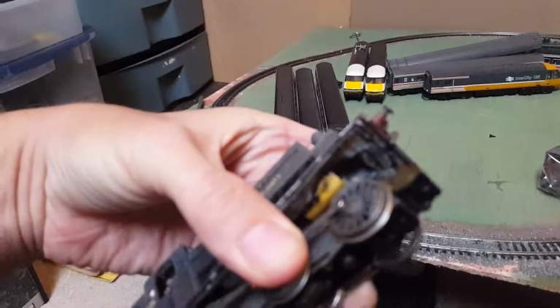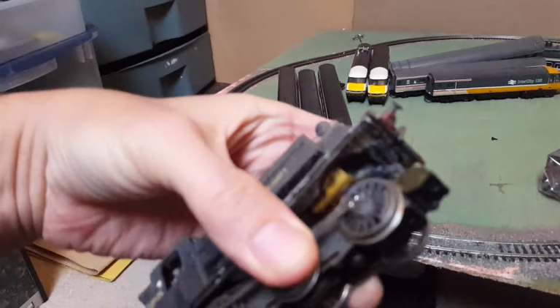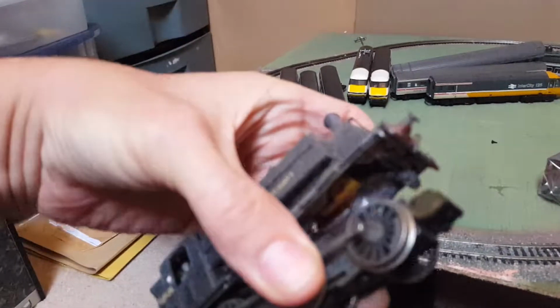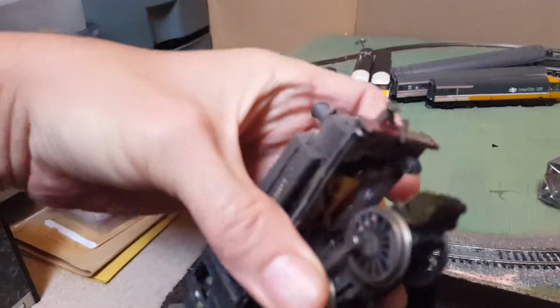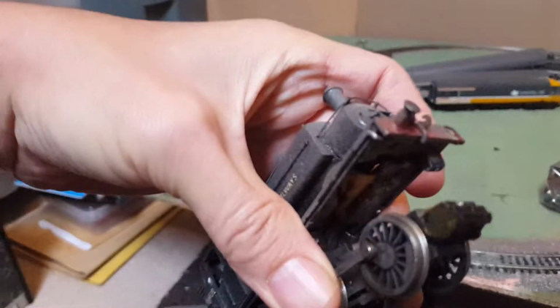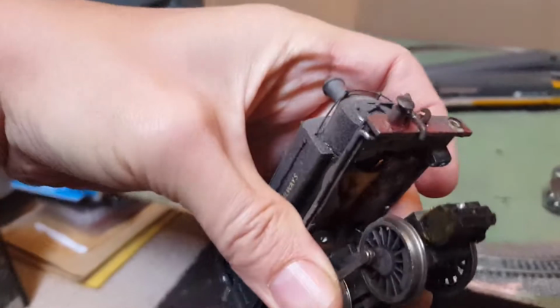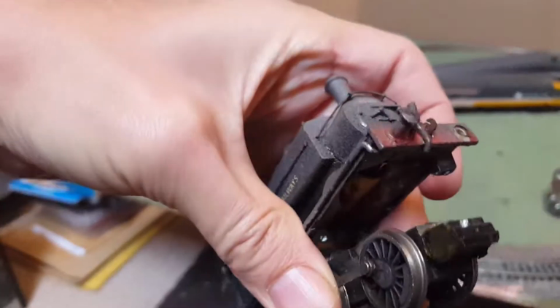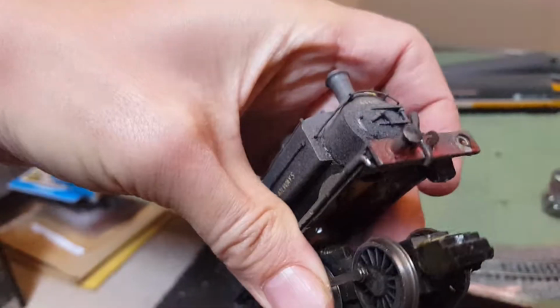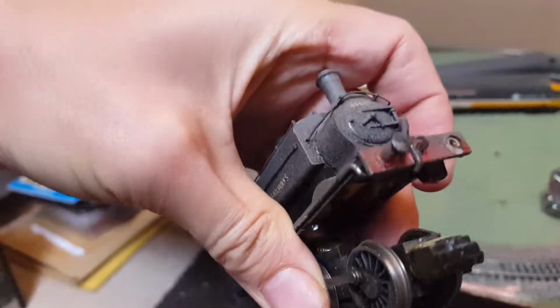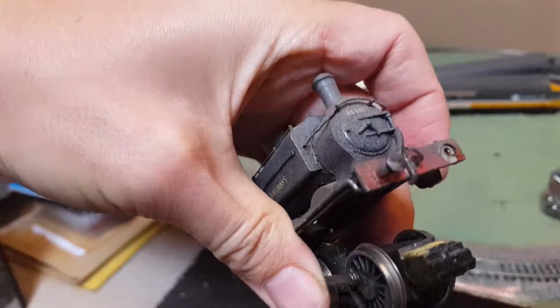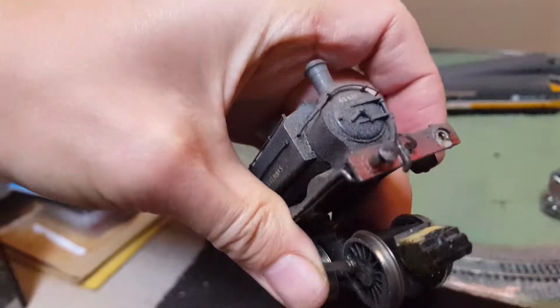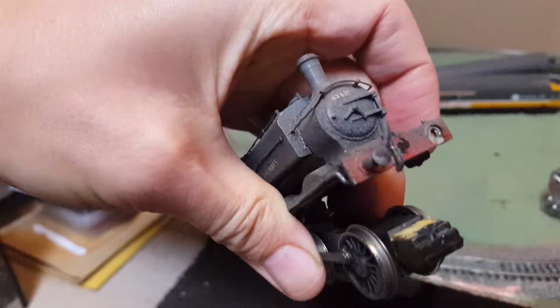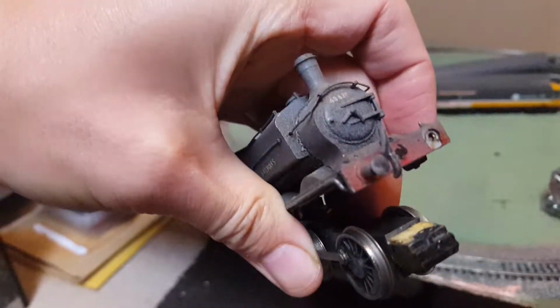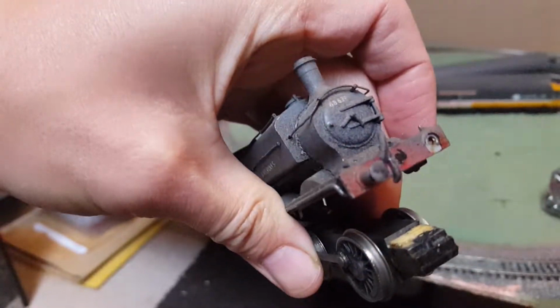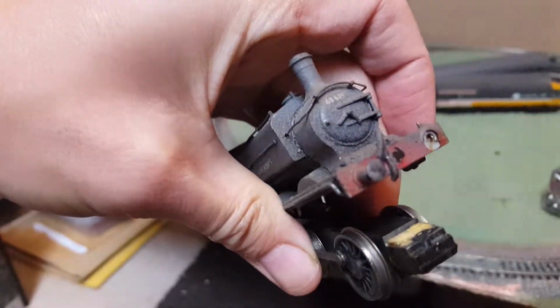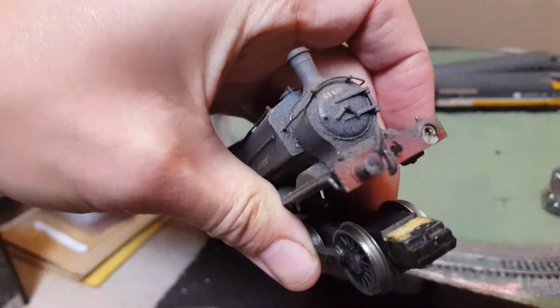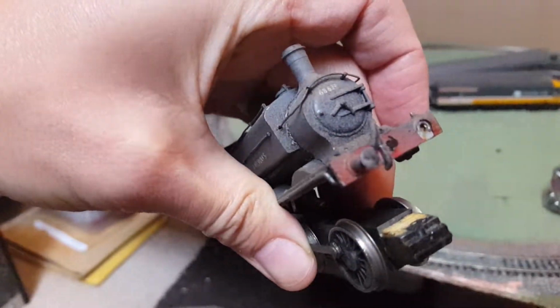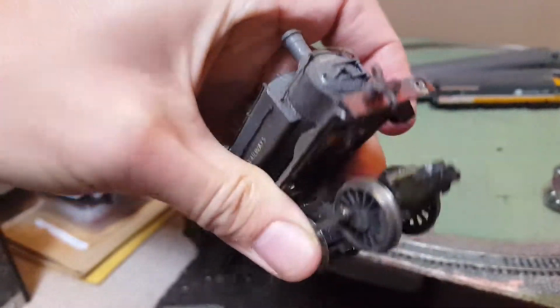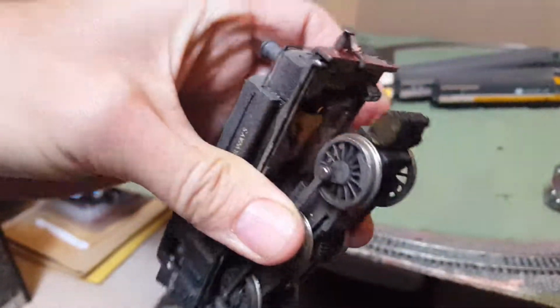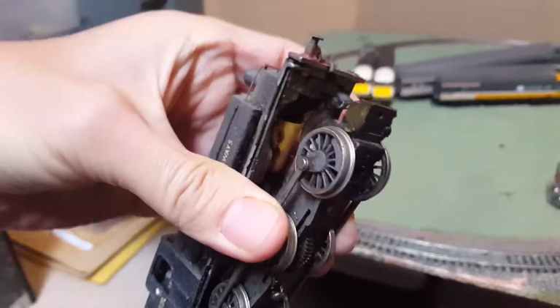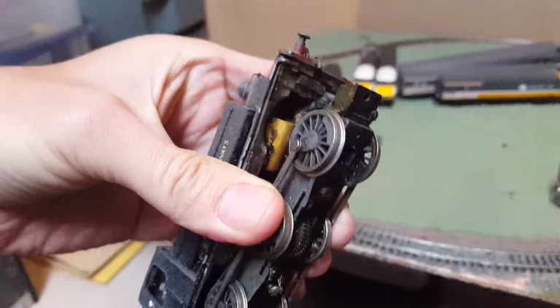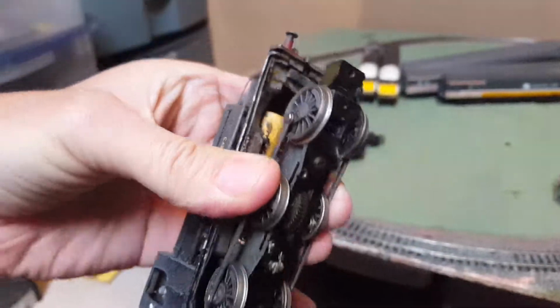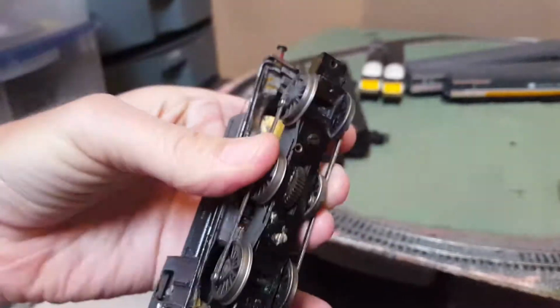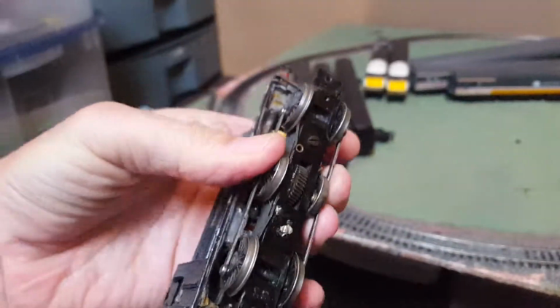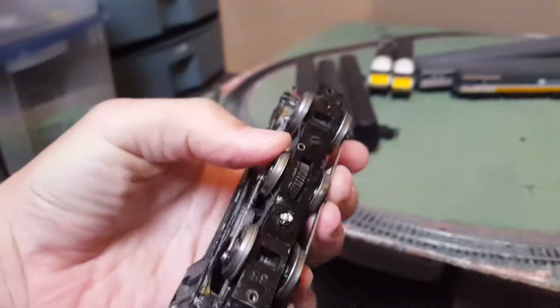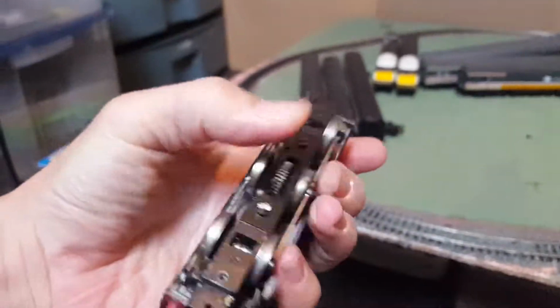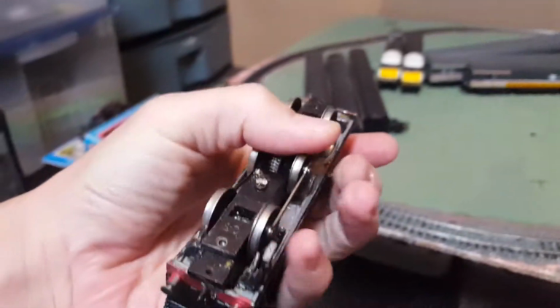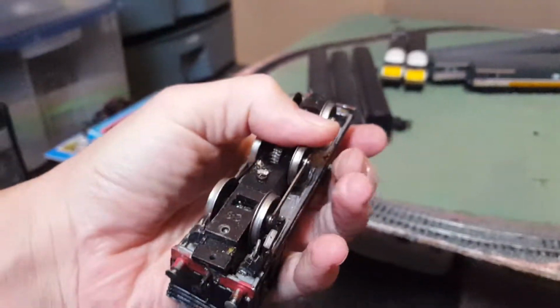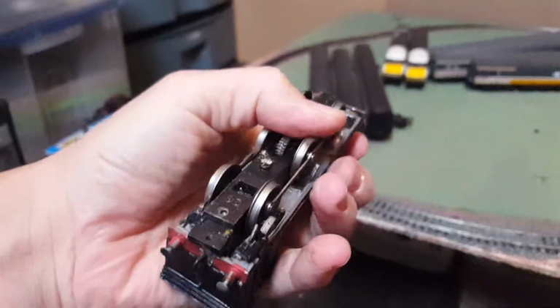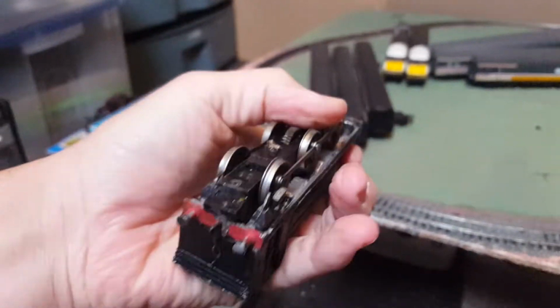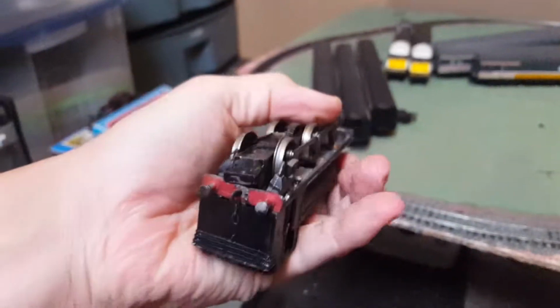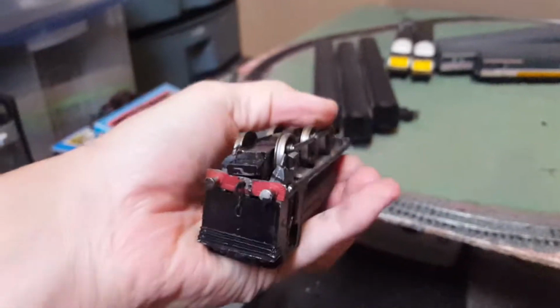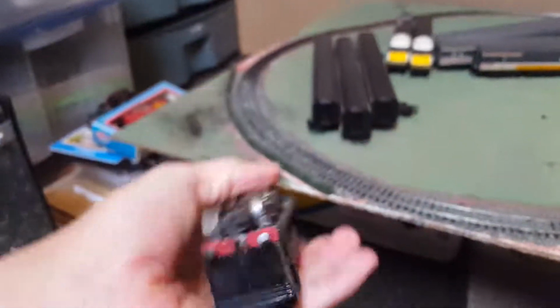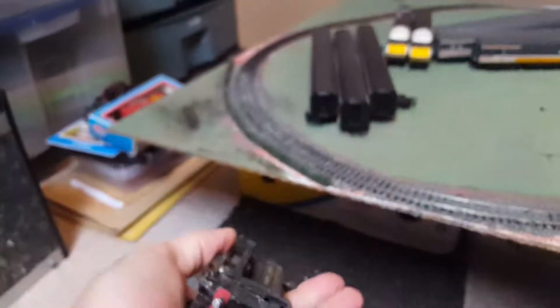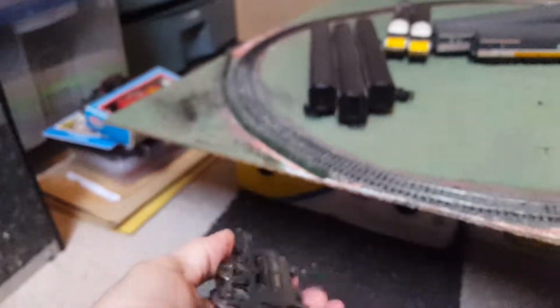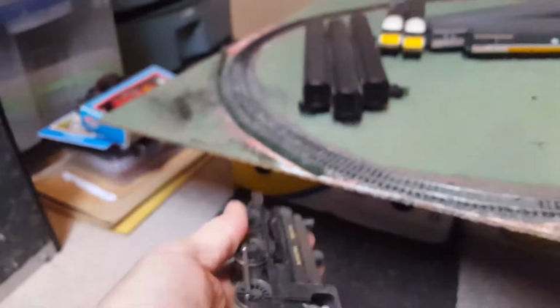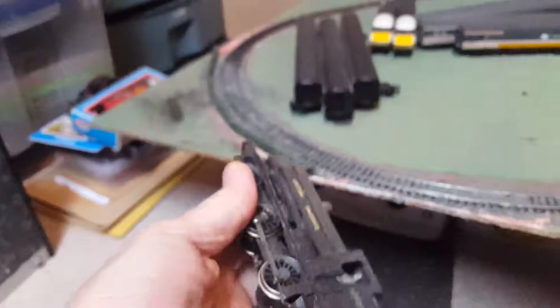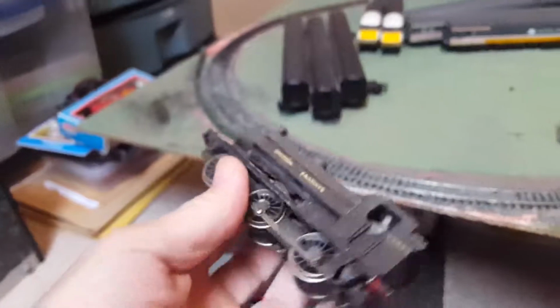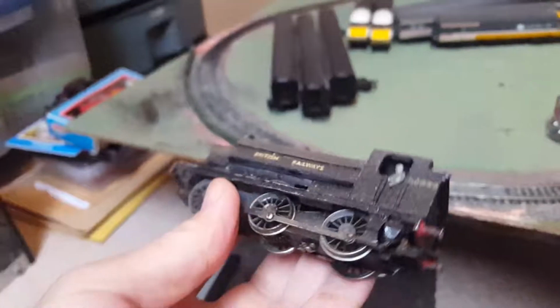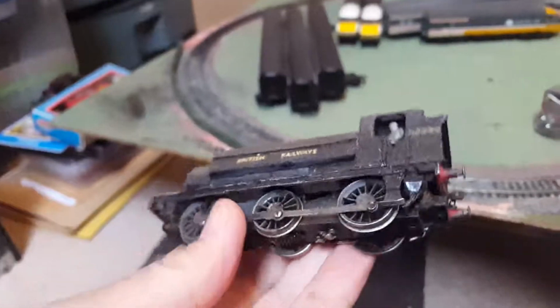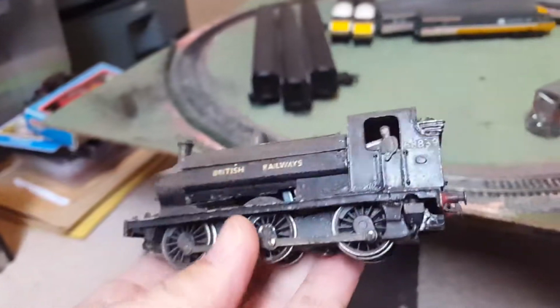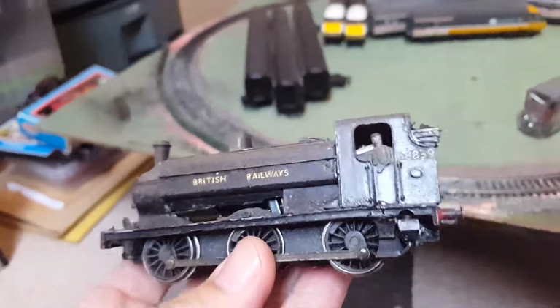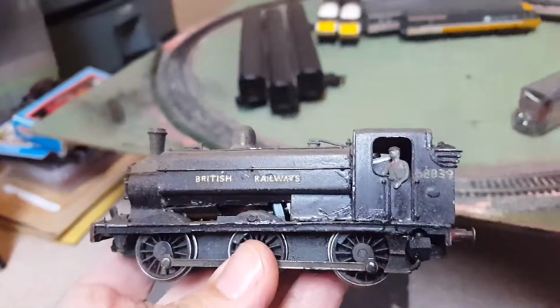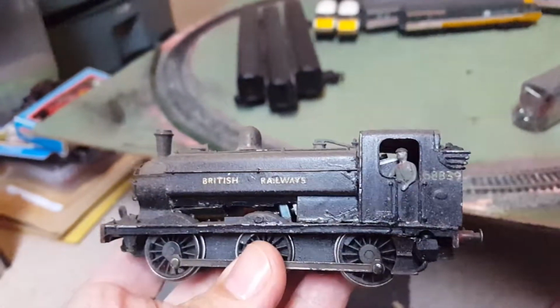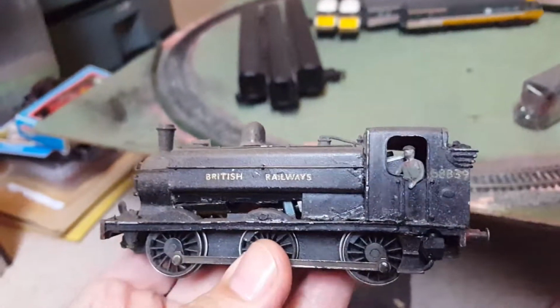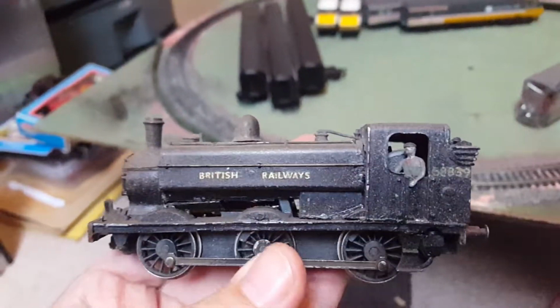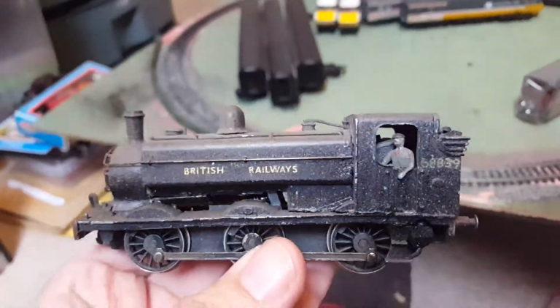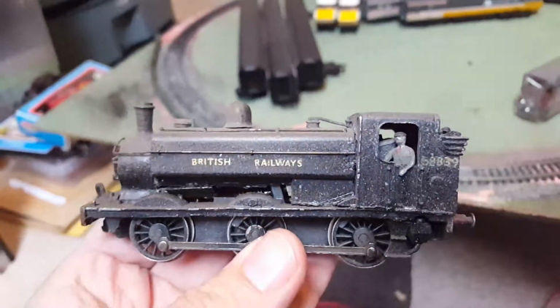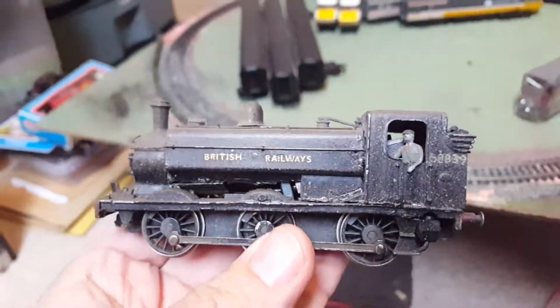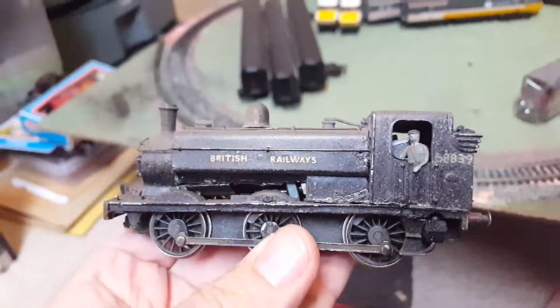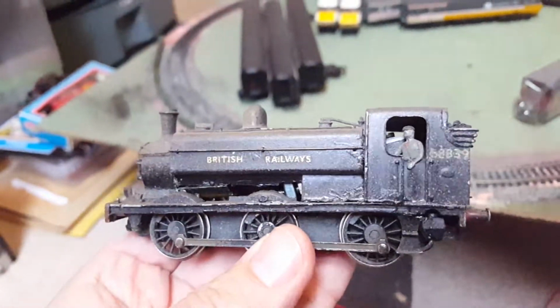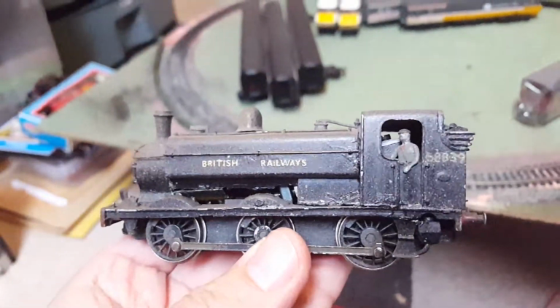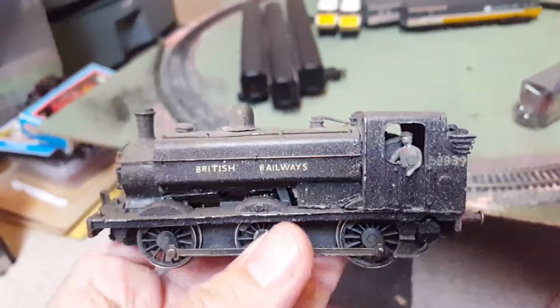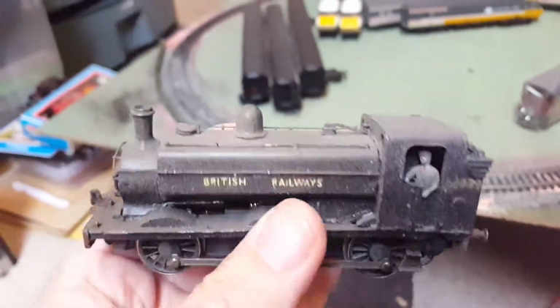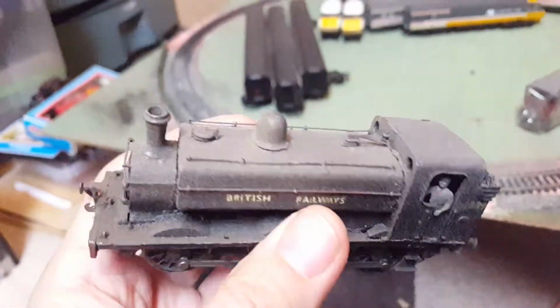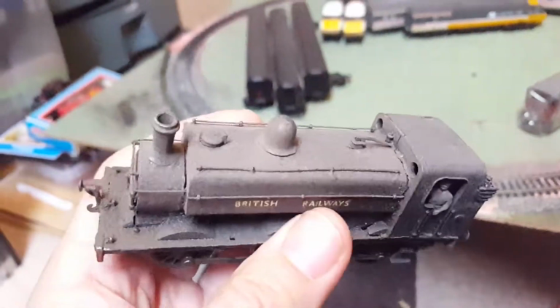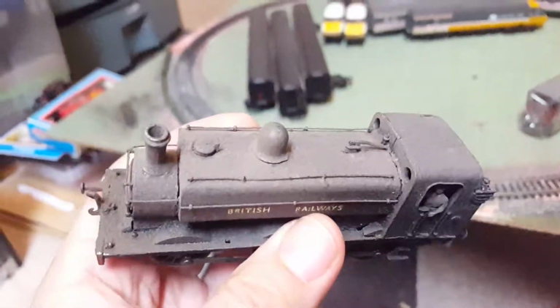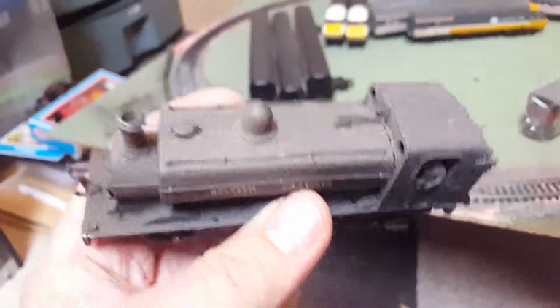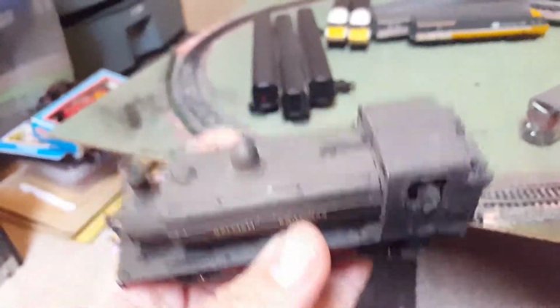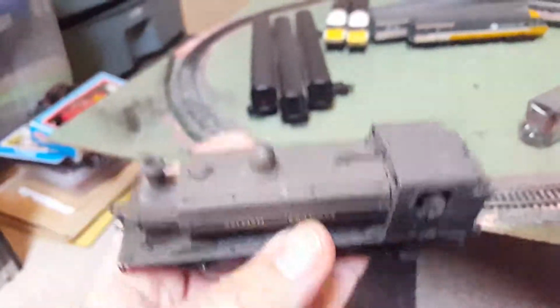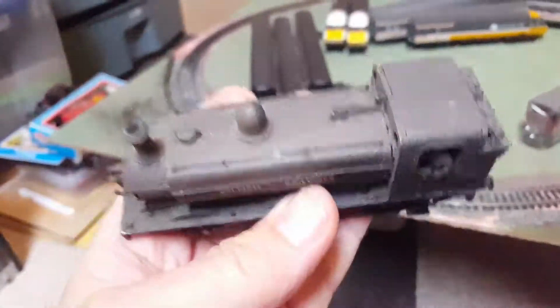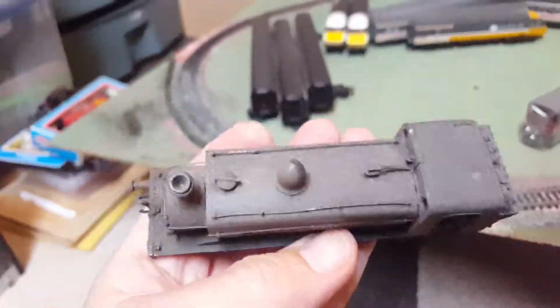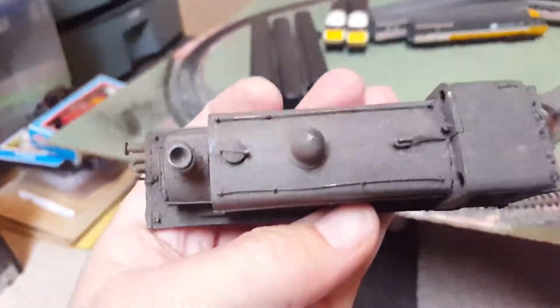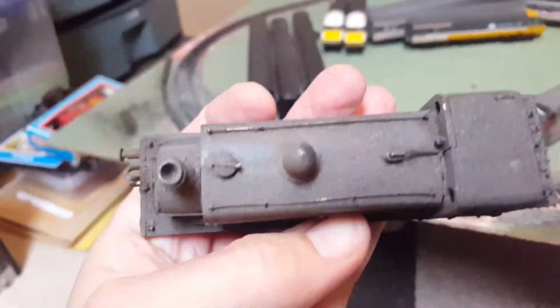It needs attaching at the front — a new buffer — but good weight in it.